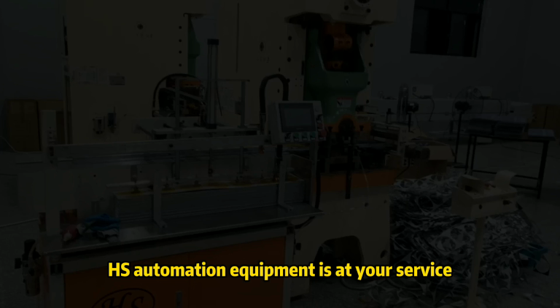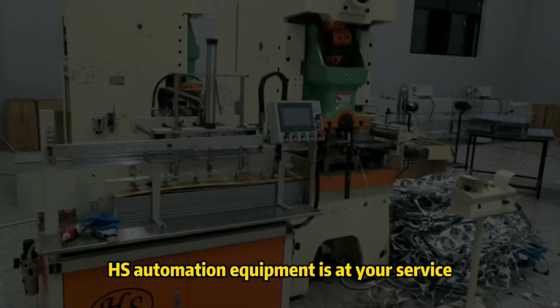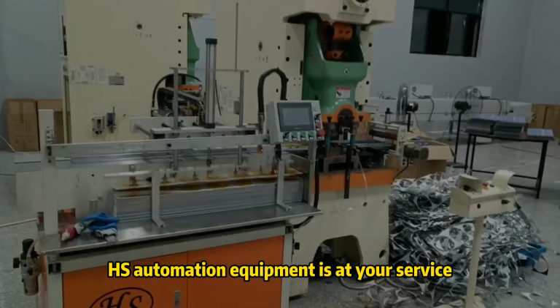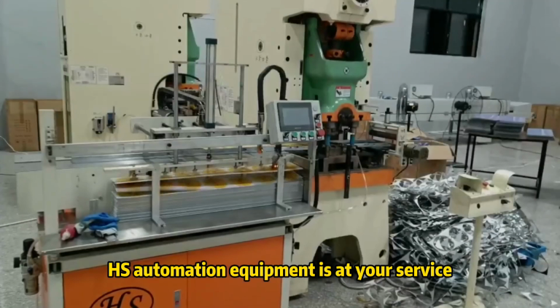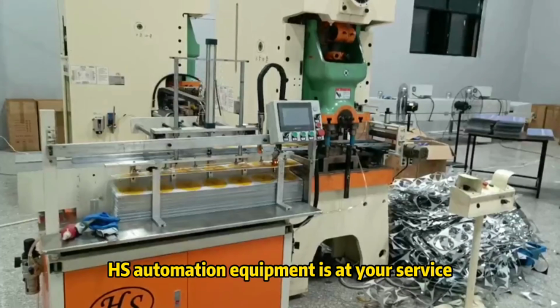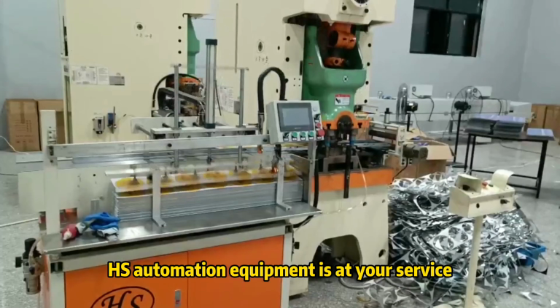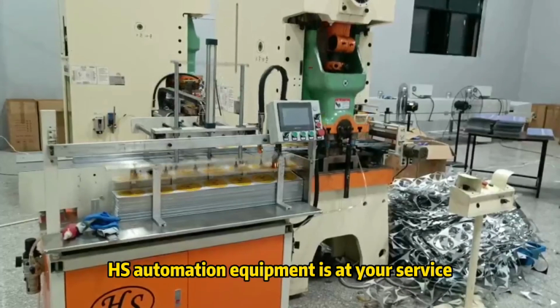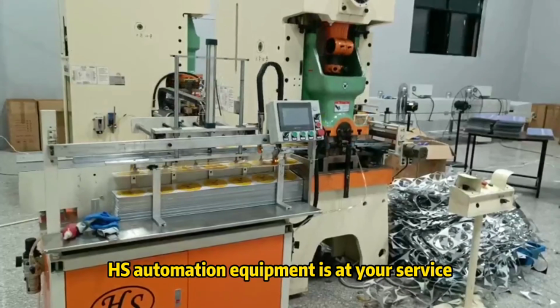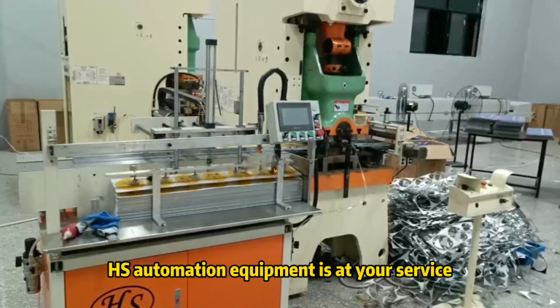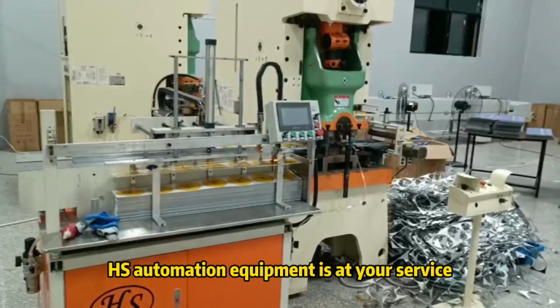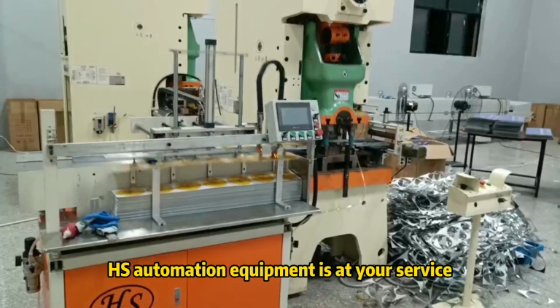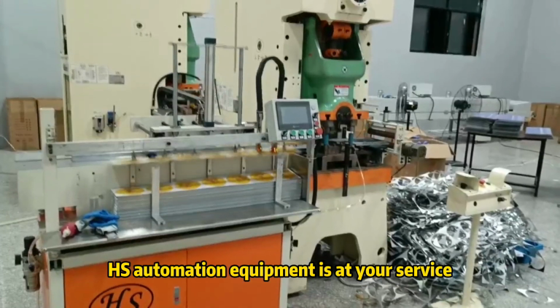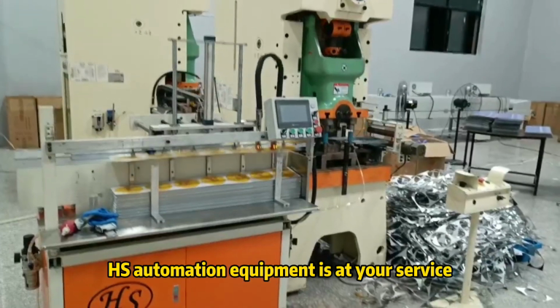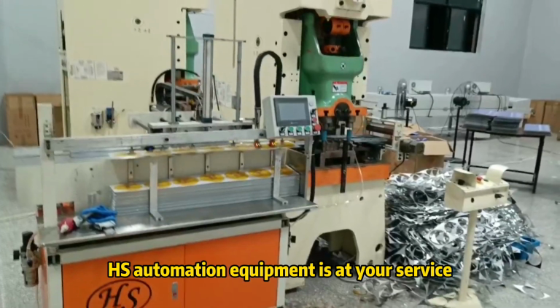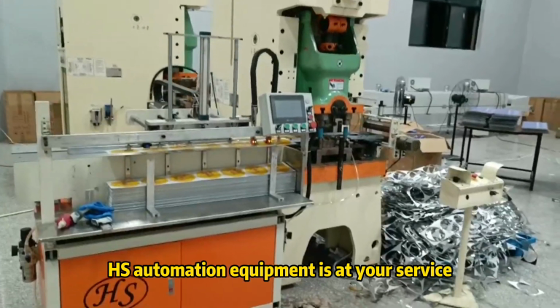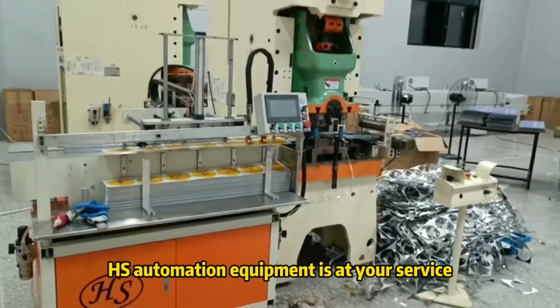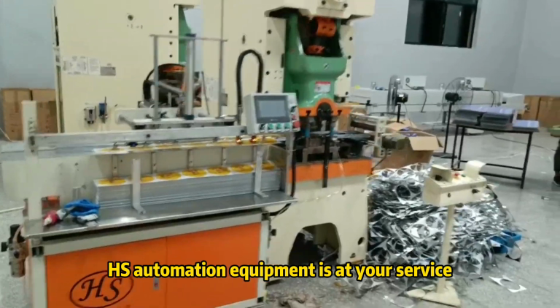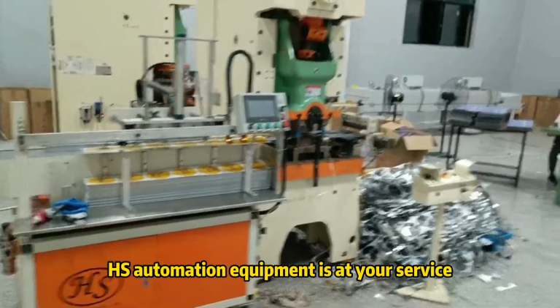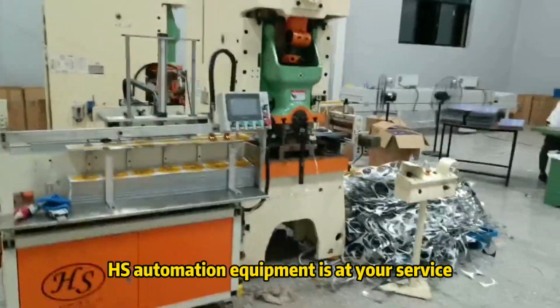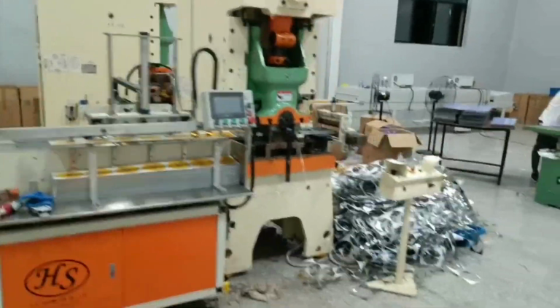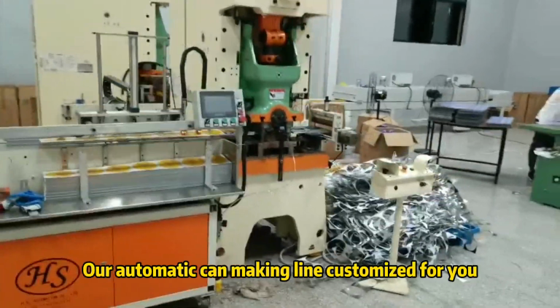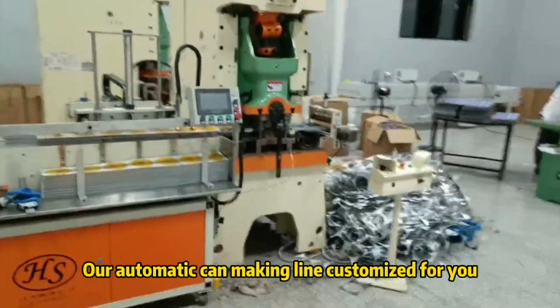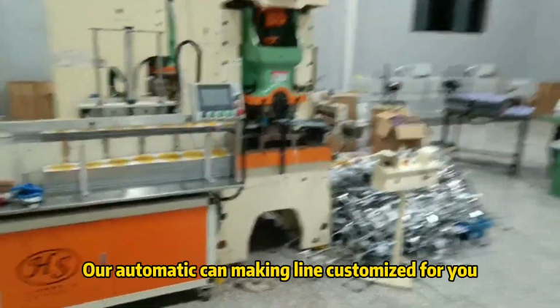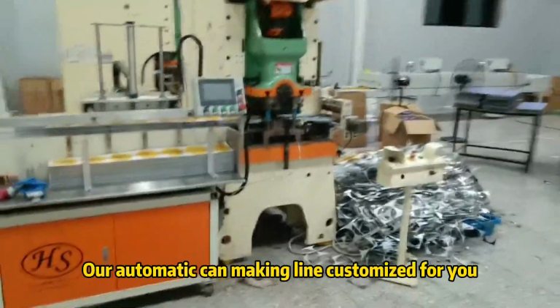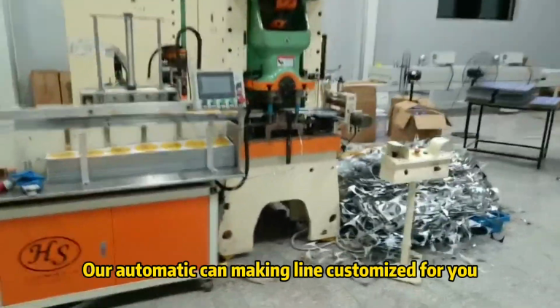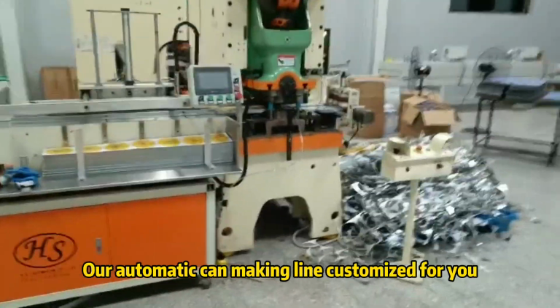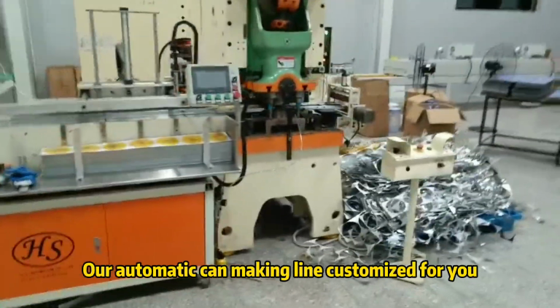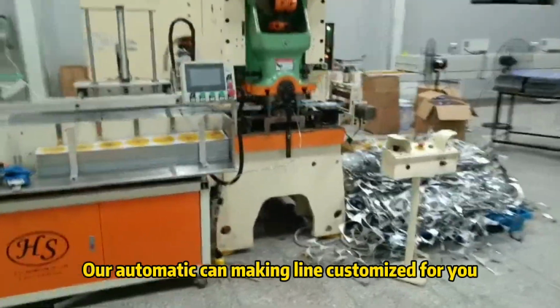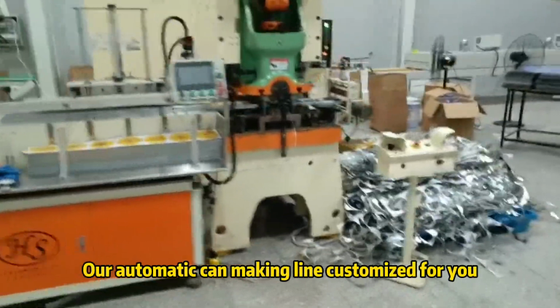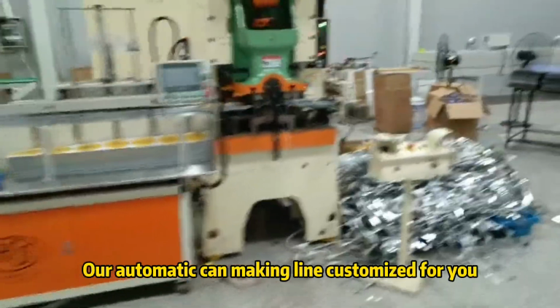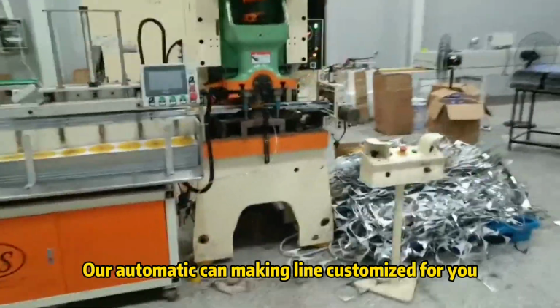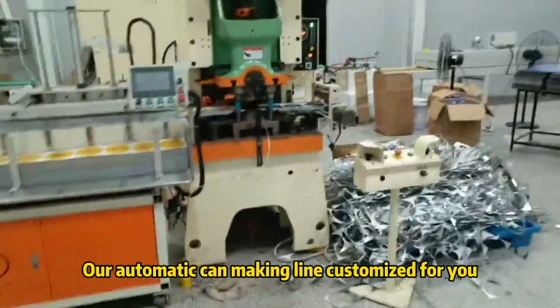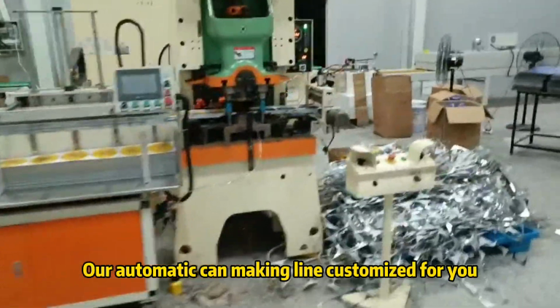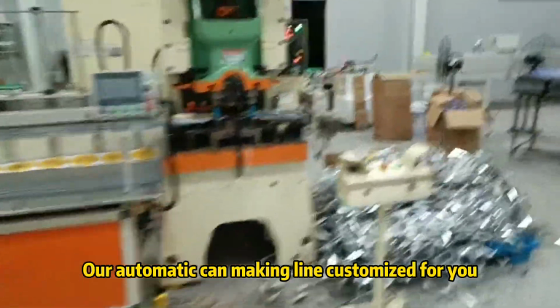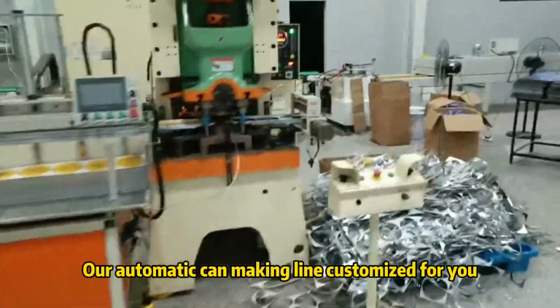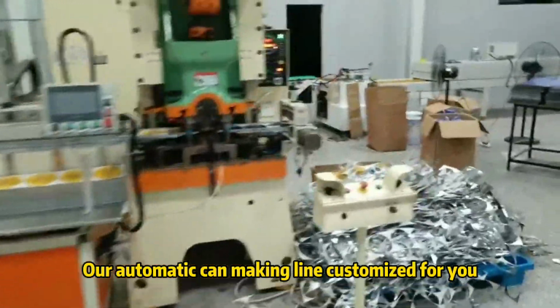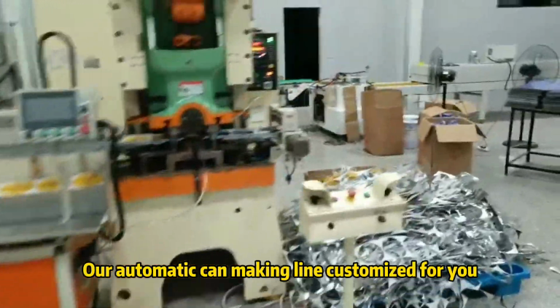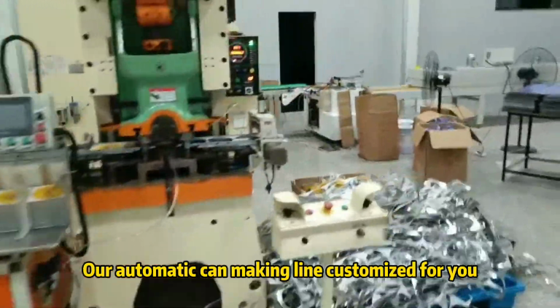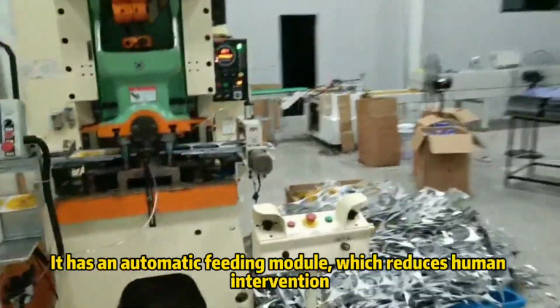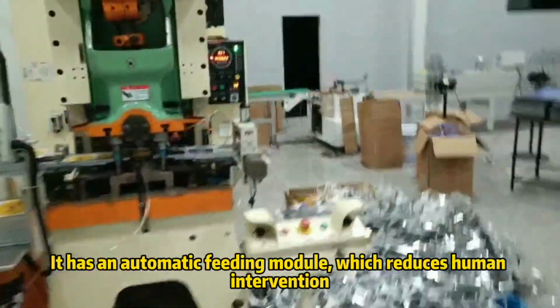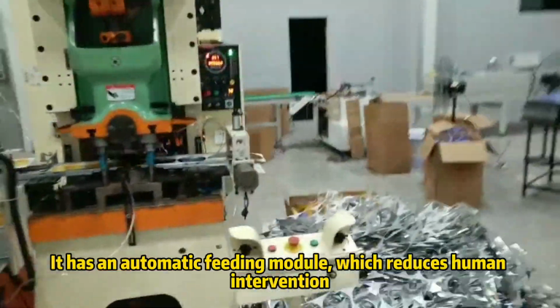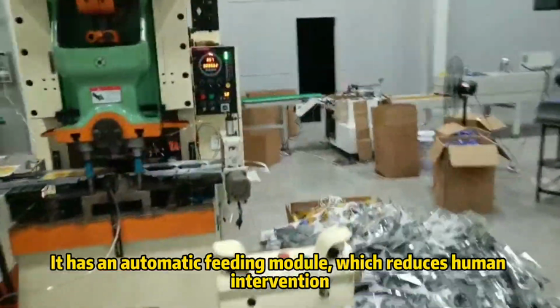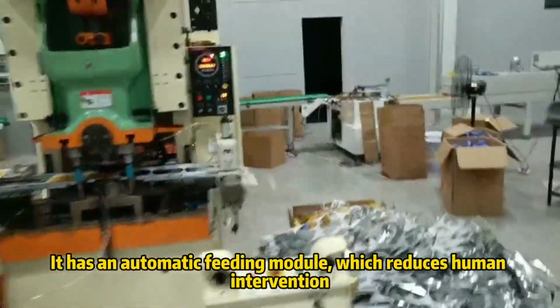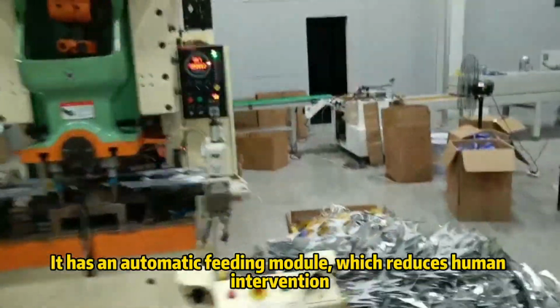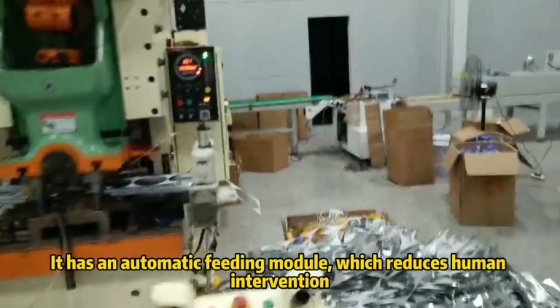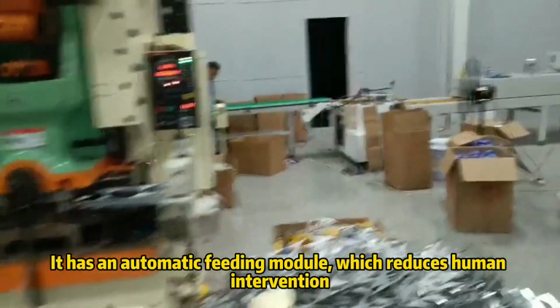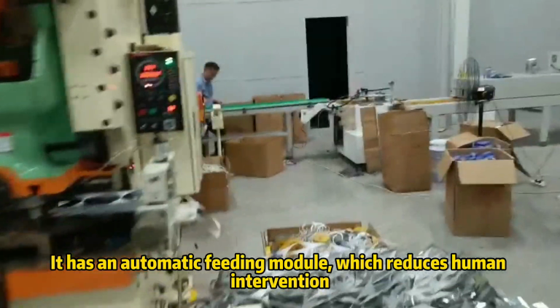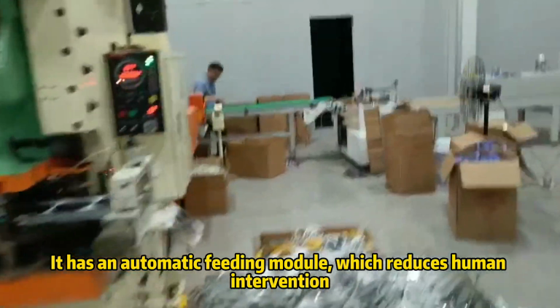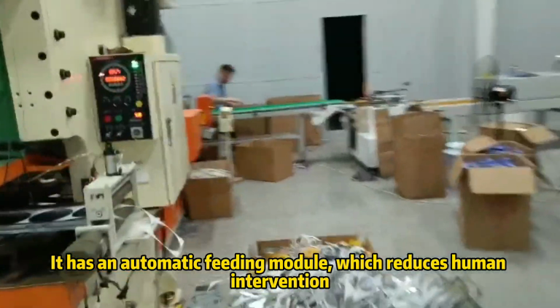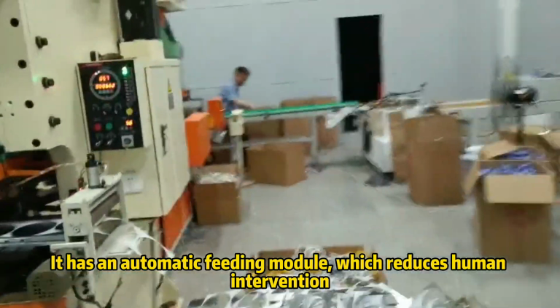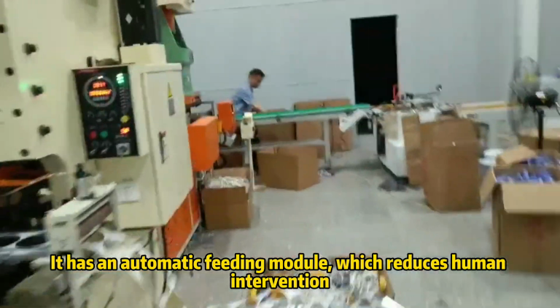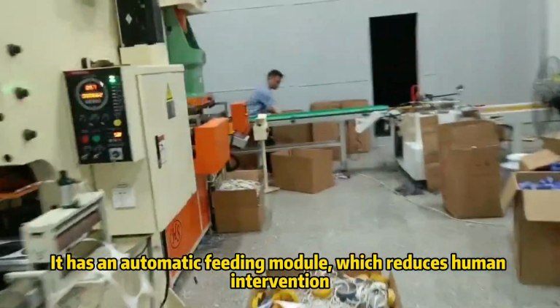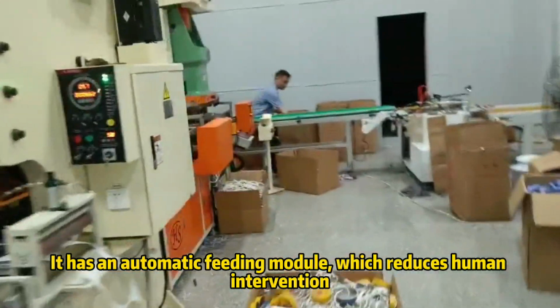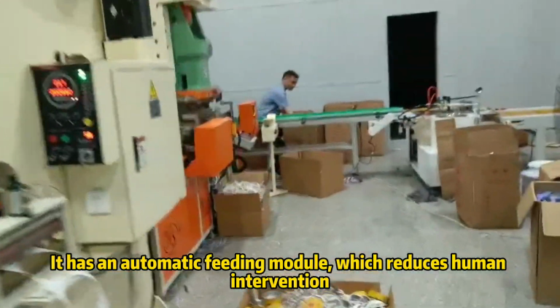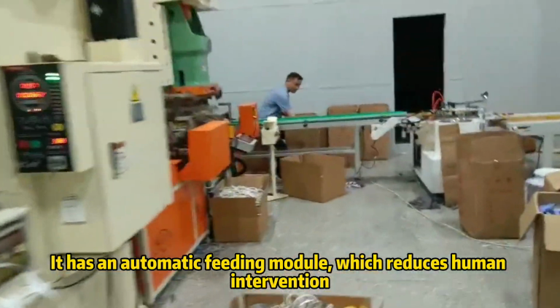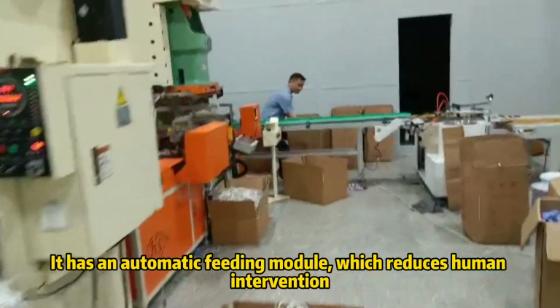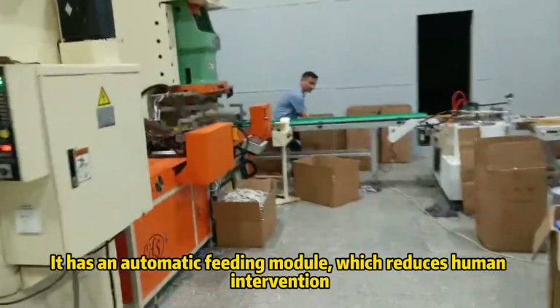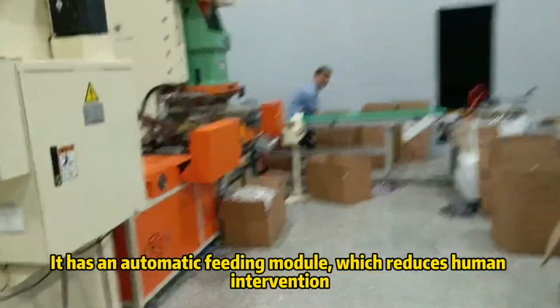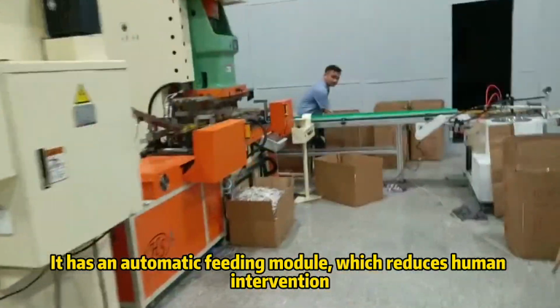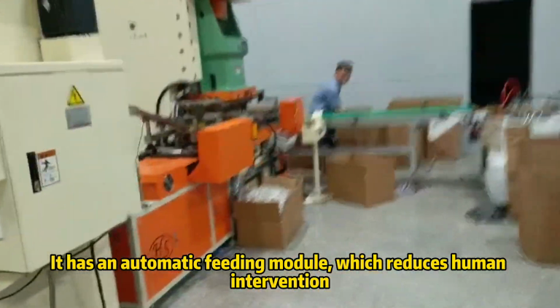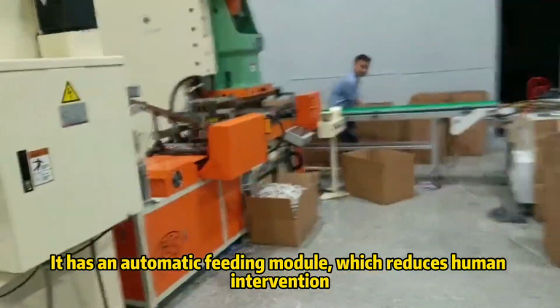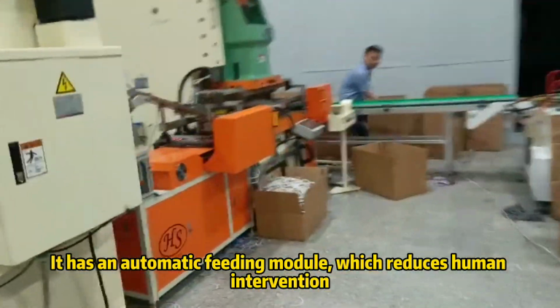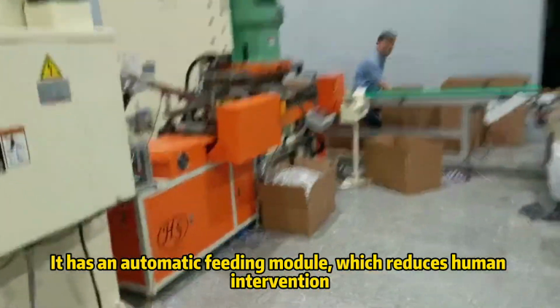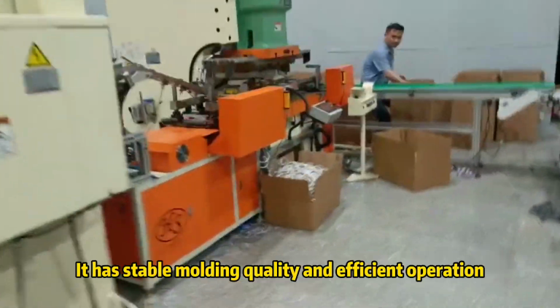HS automation equipment is at your service, with all automatic connecting lines optimized for you. It has an automatic feeding module which reduces human intervention.